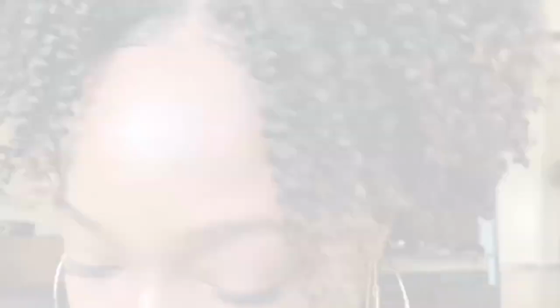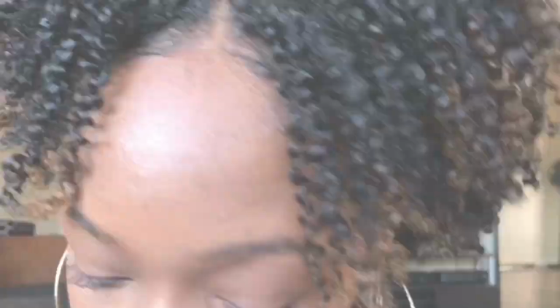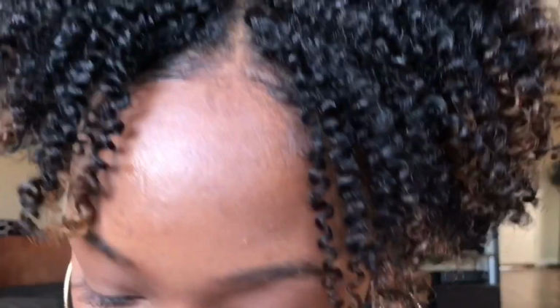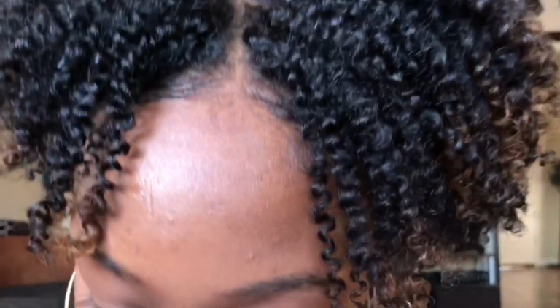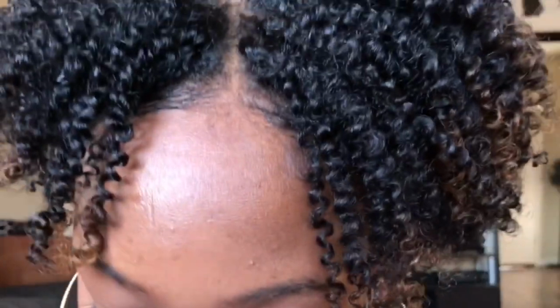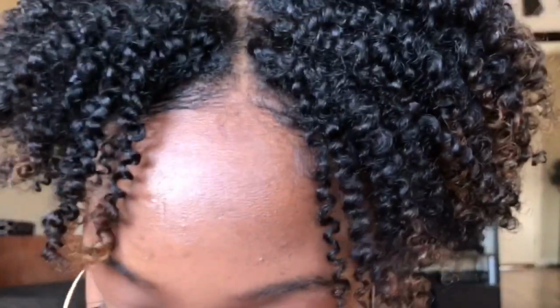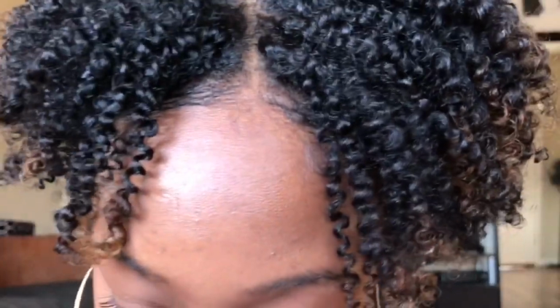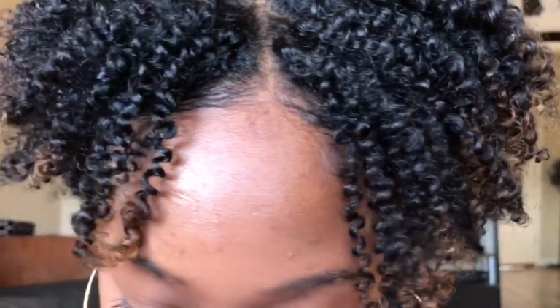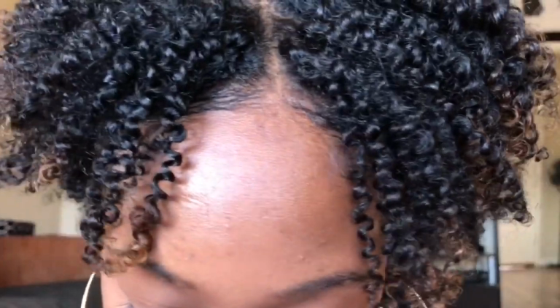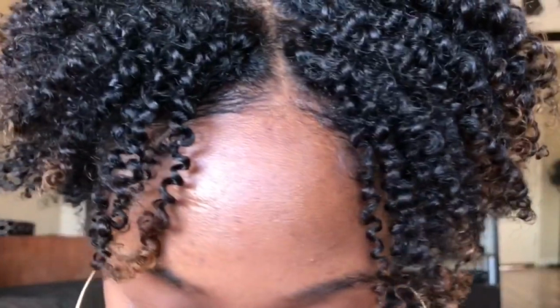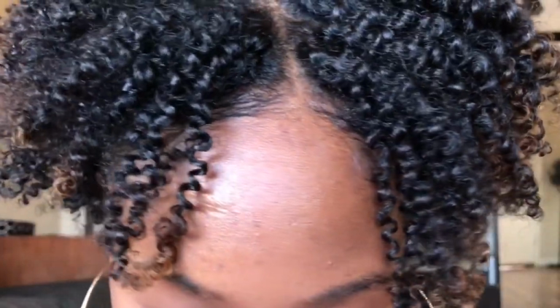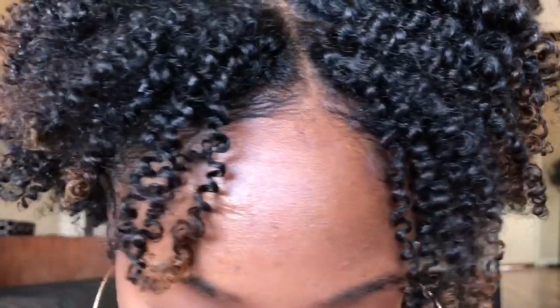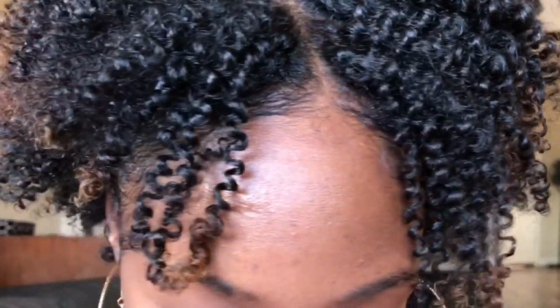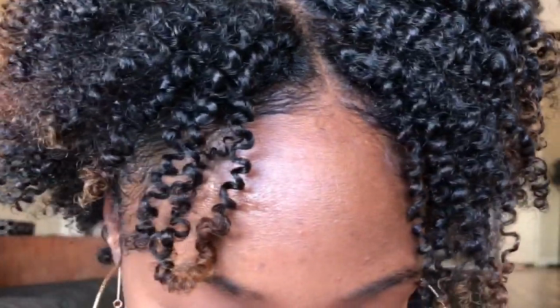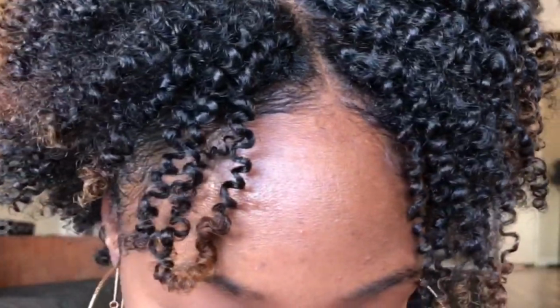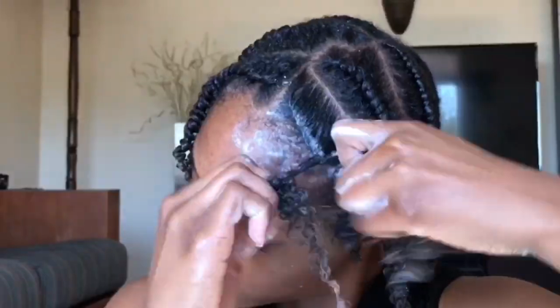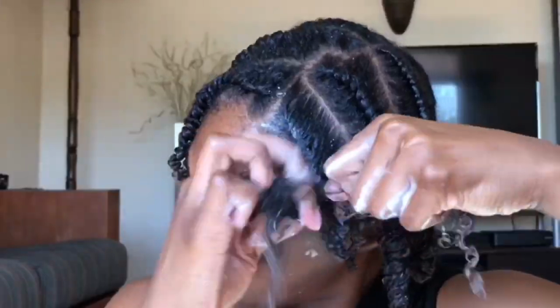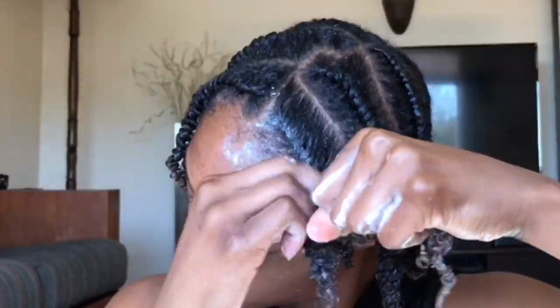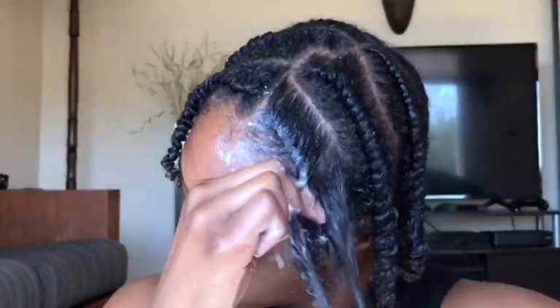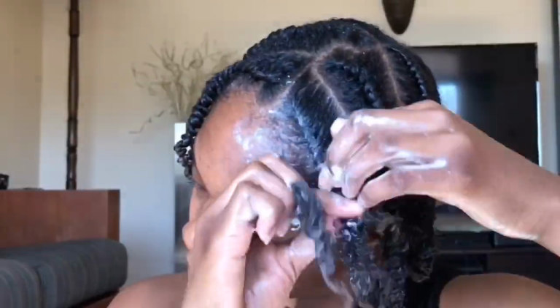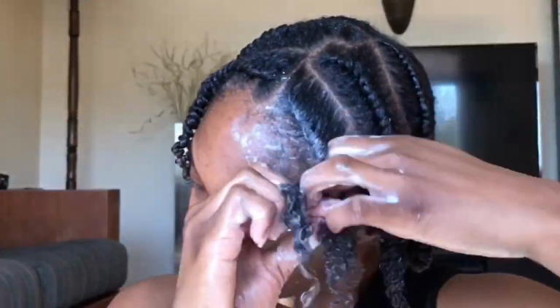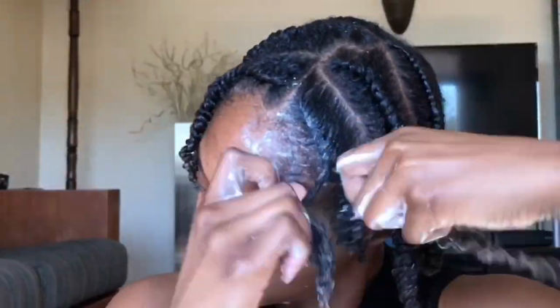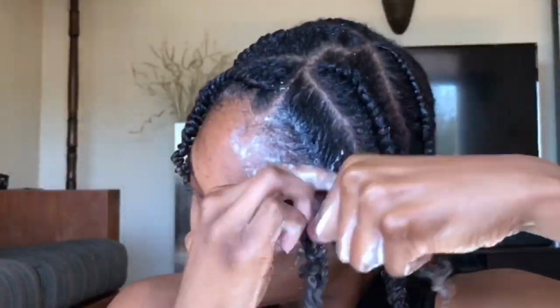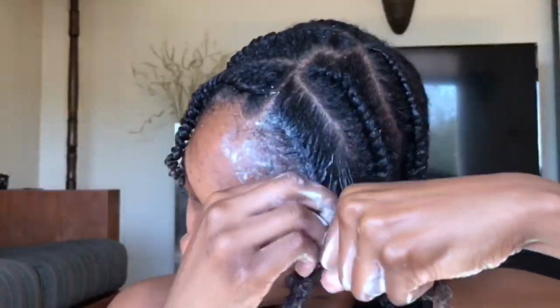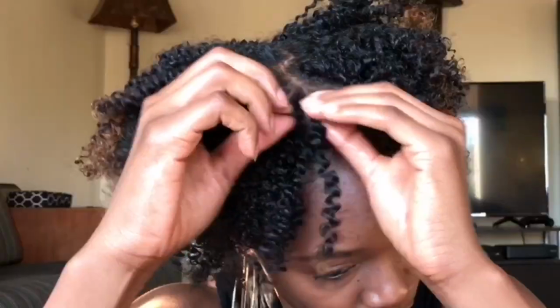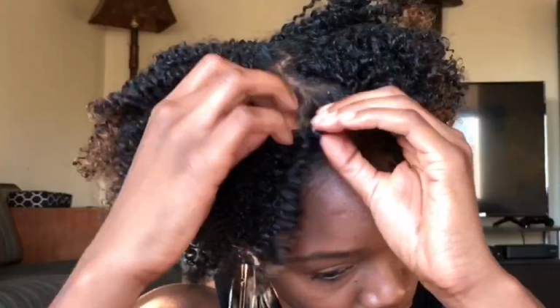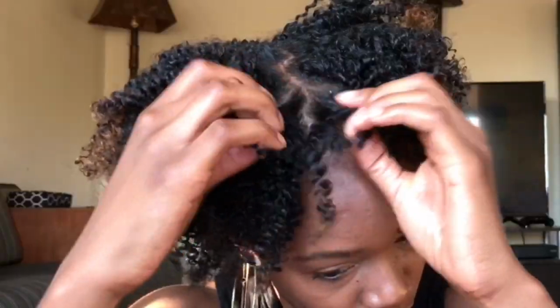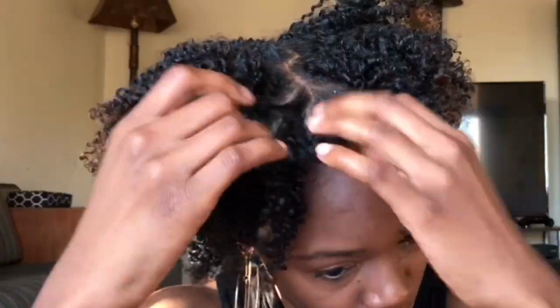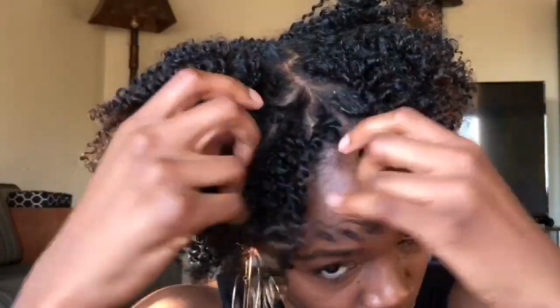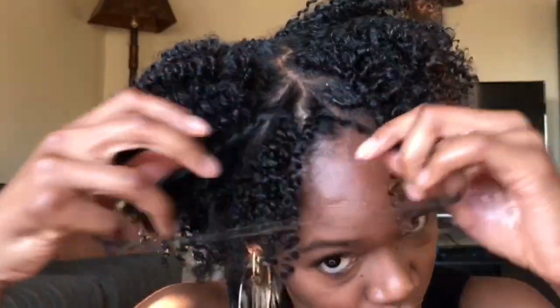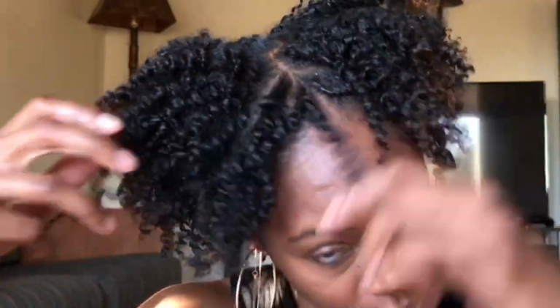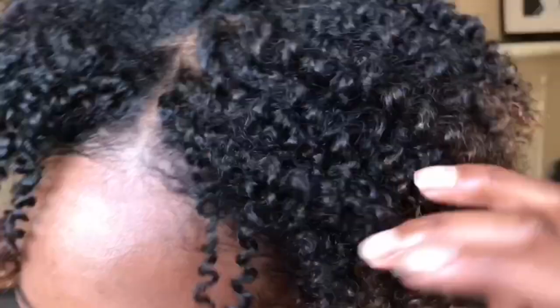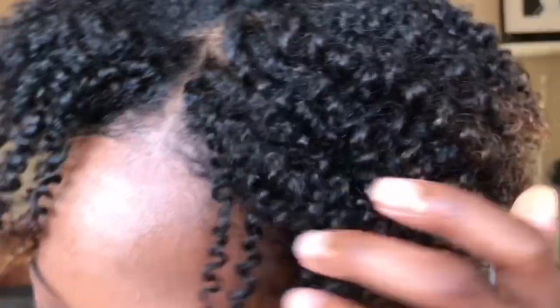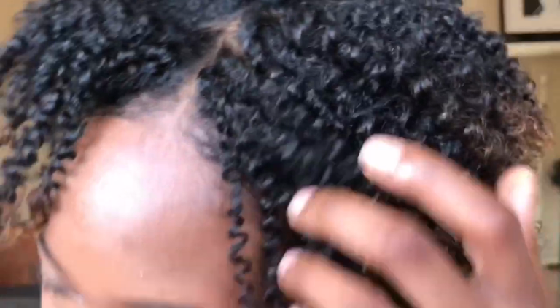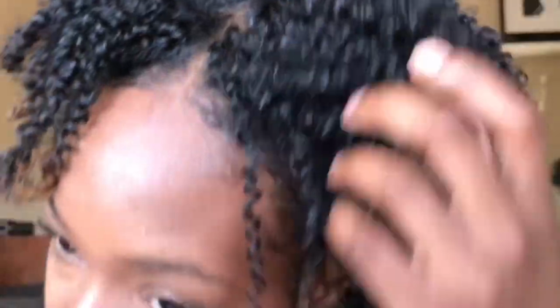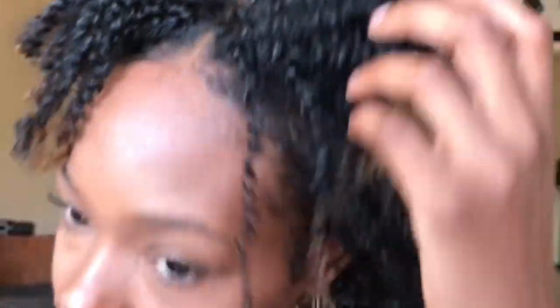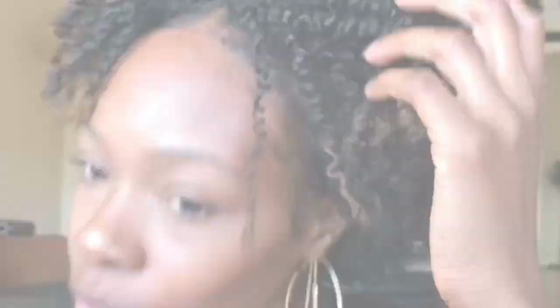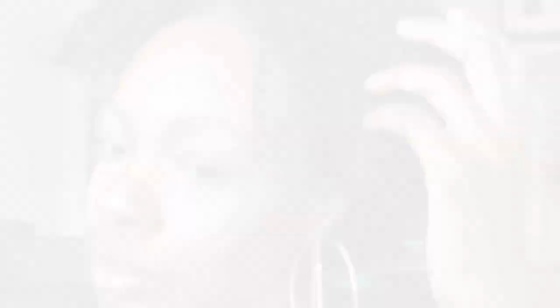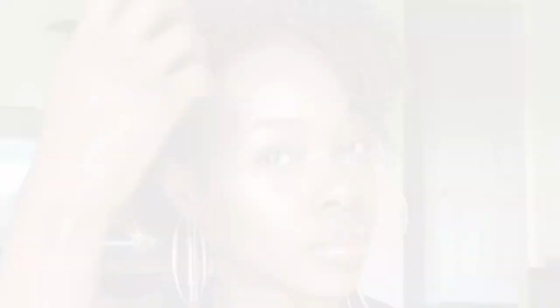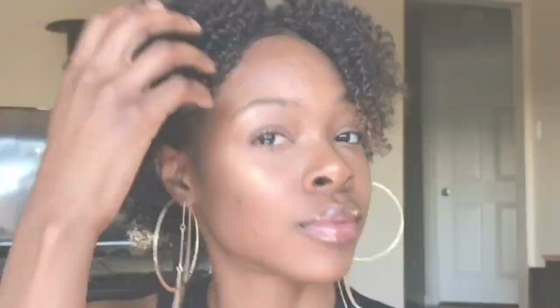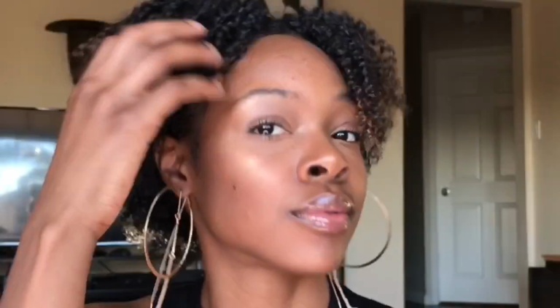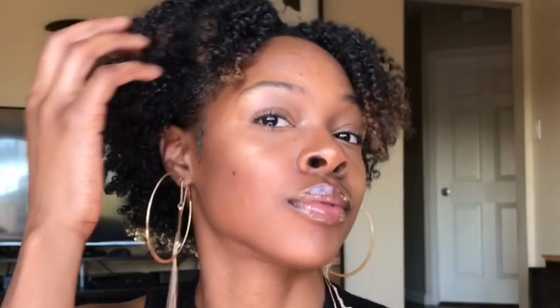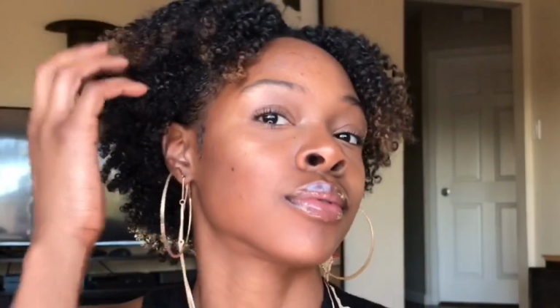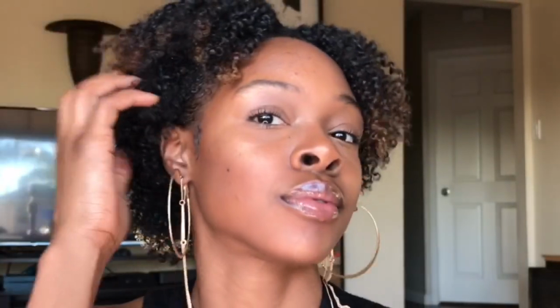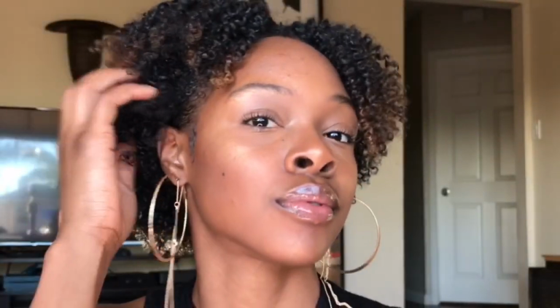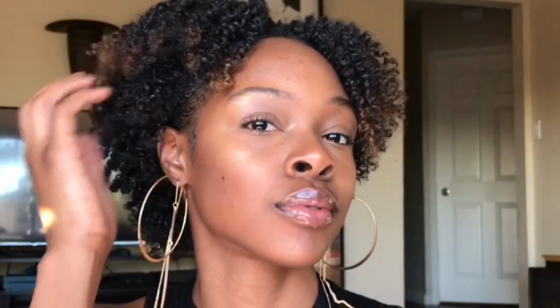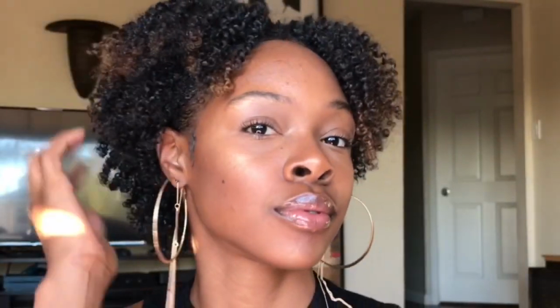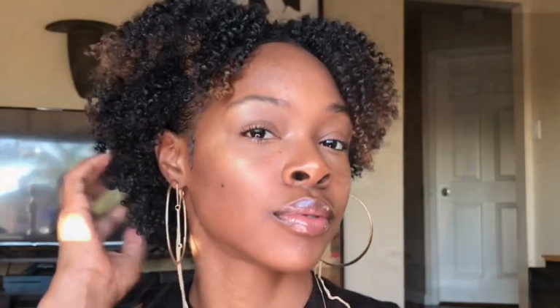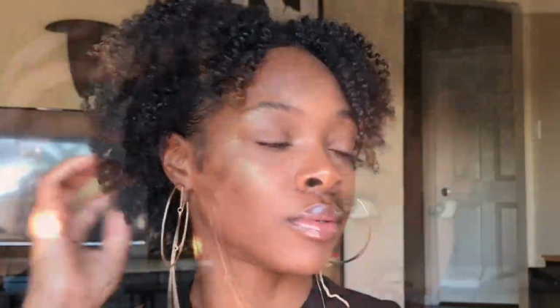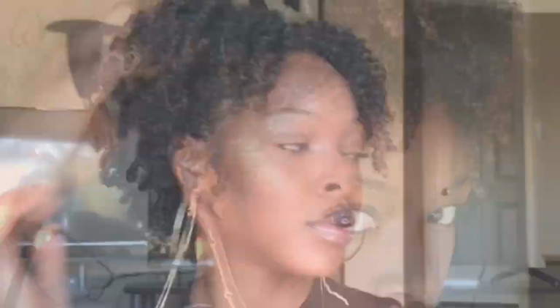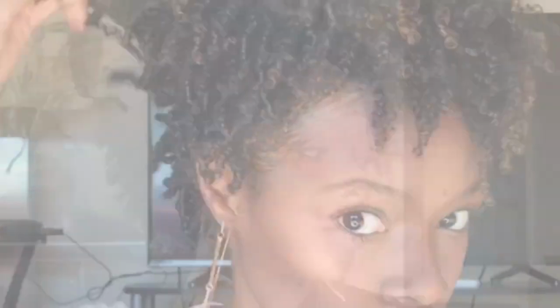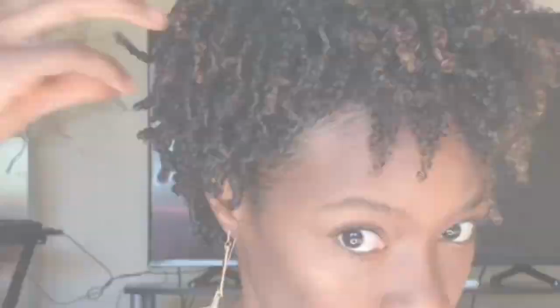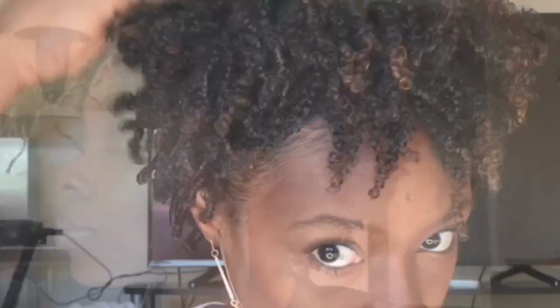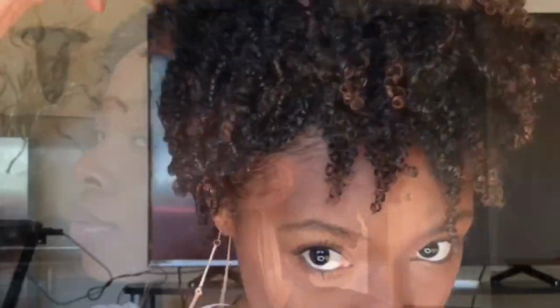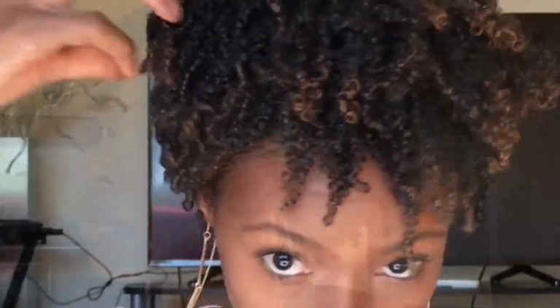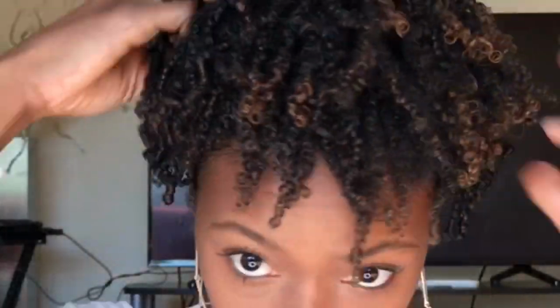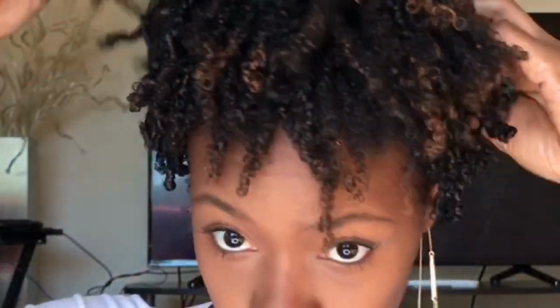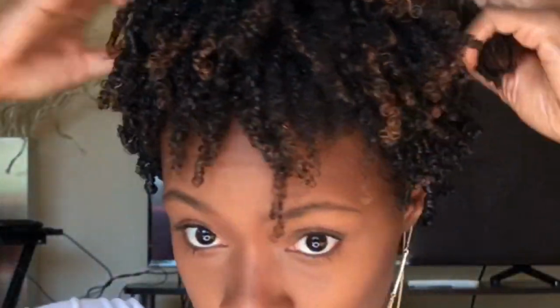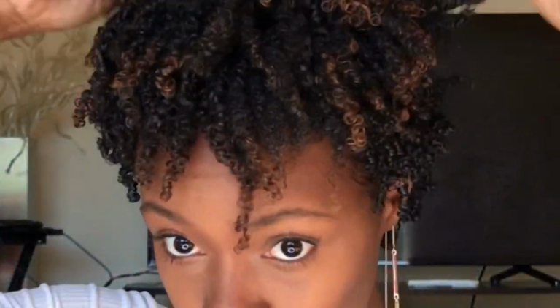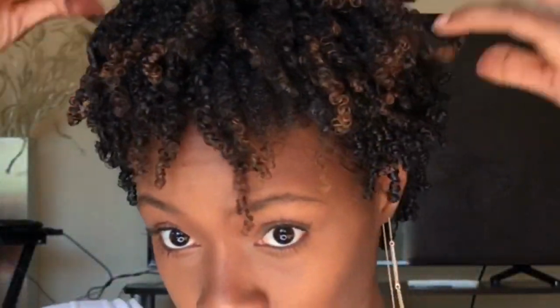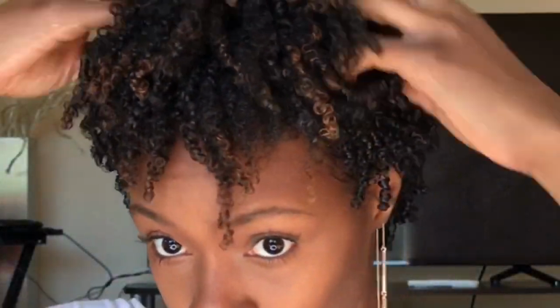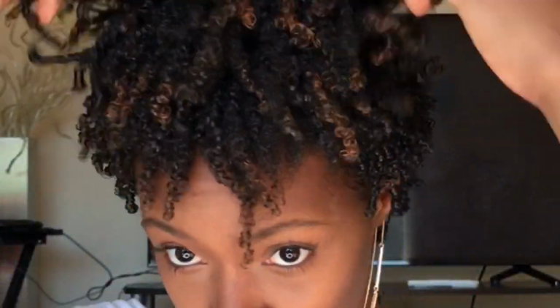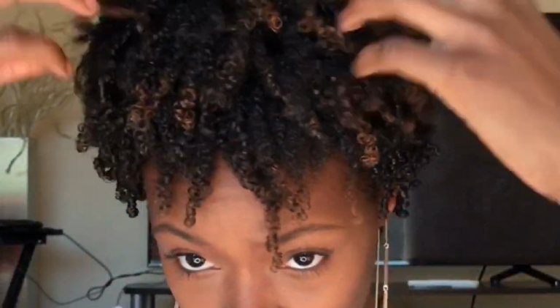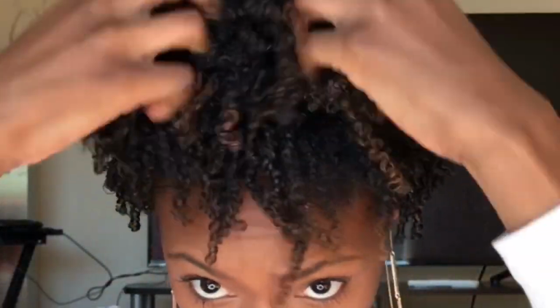Welcome back to my channel. Do y'all remember this flat twist using the Curls products? I'm going to use the same exact products to achieve a super defined wash and go.